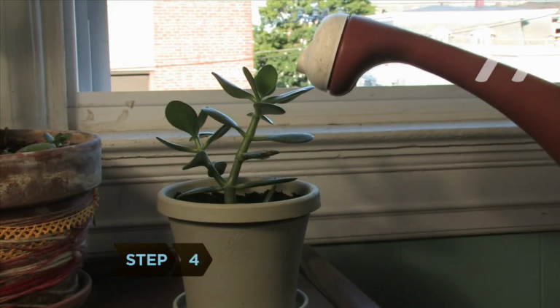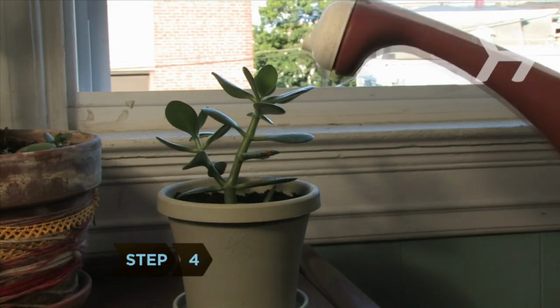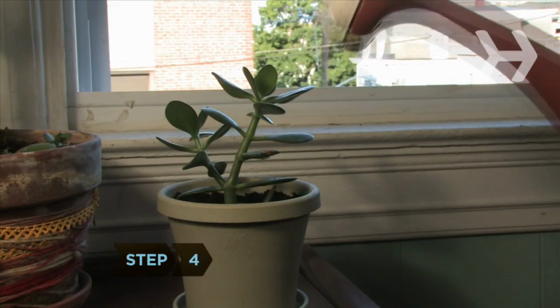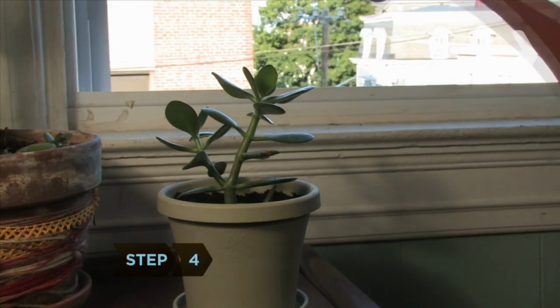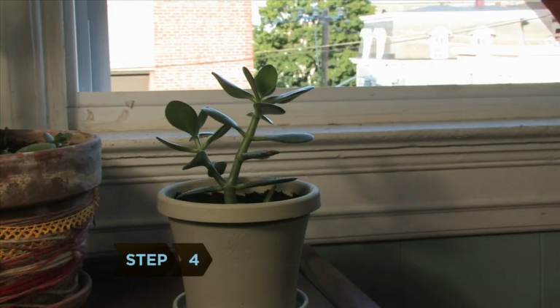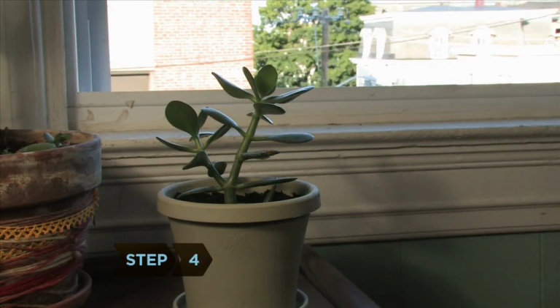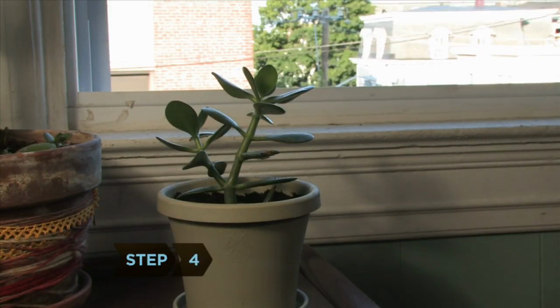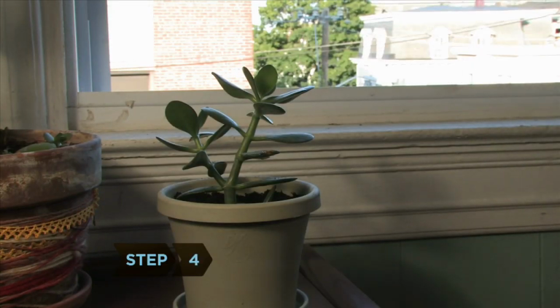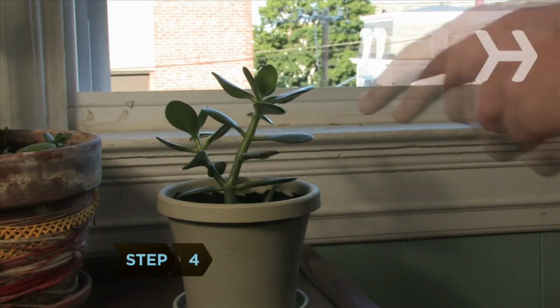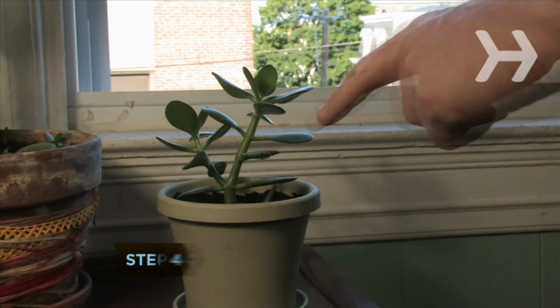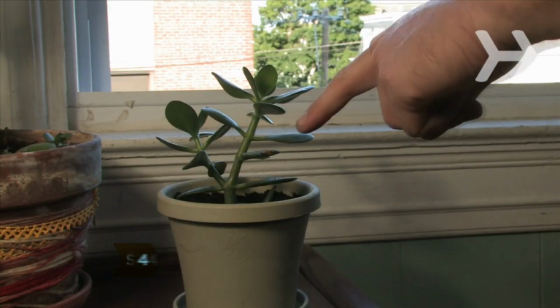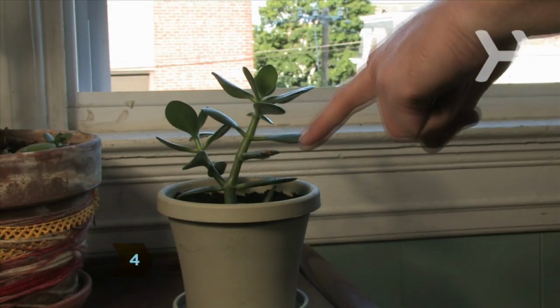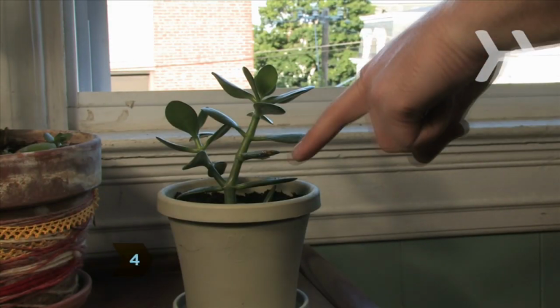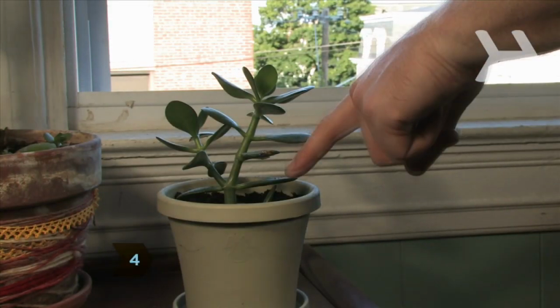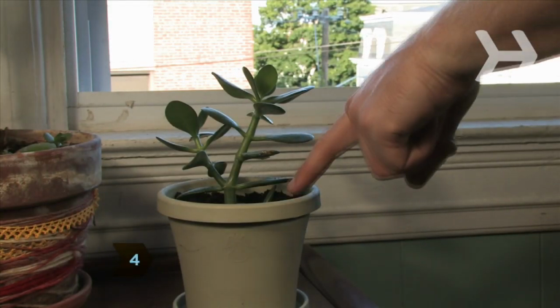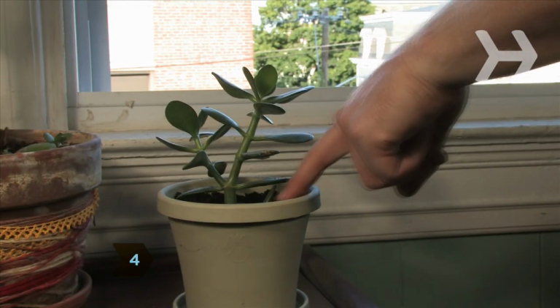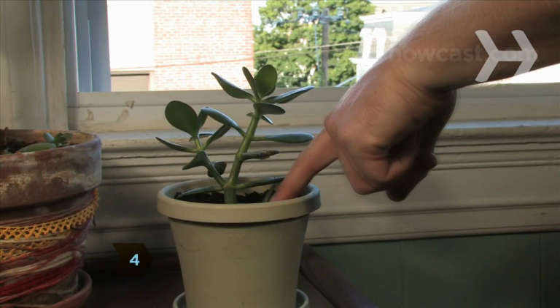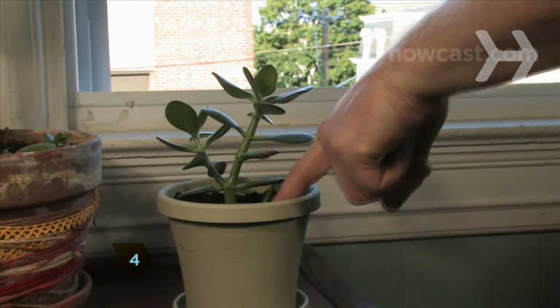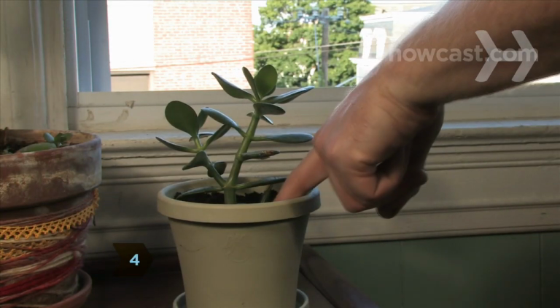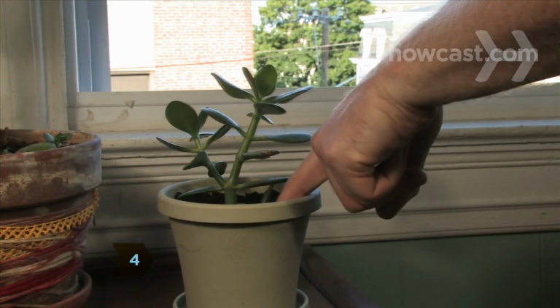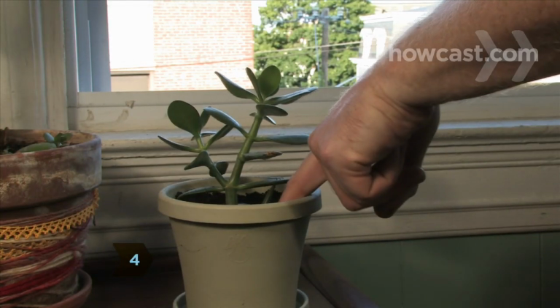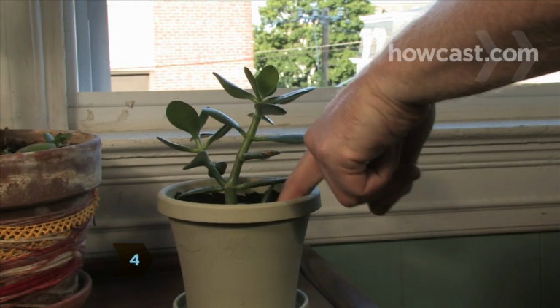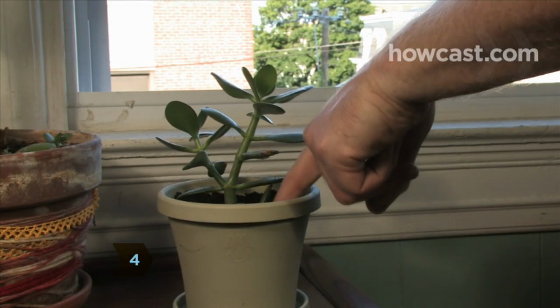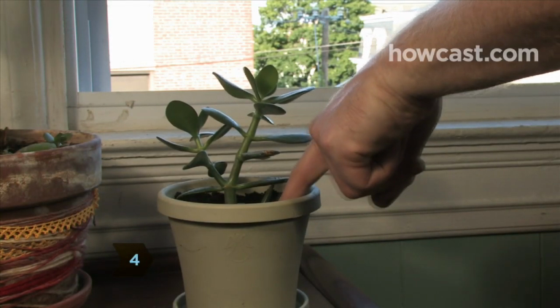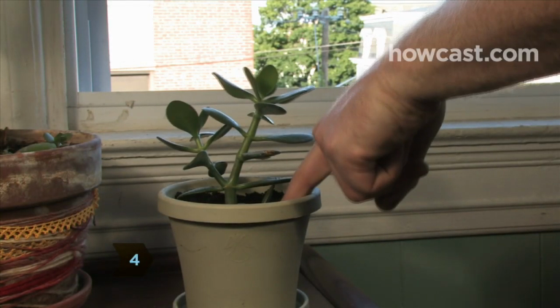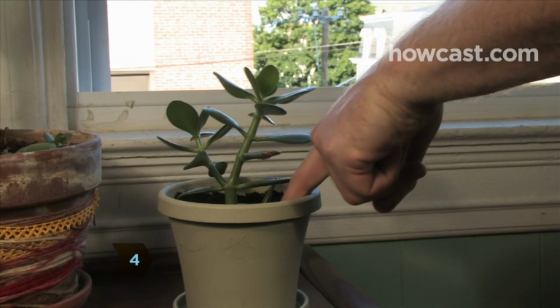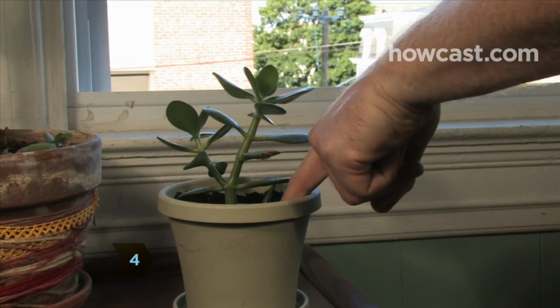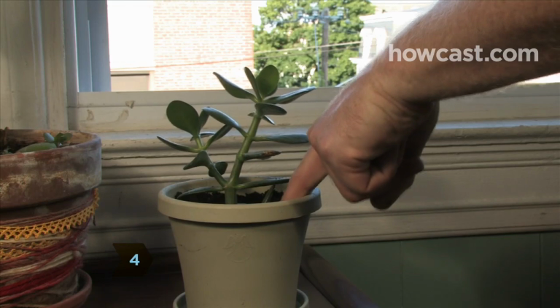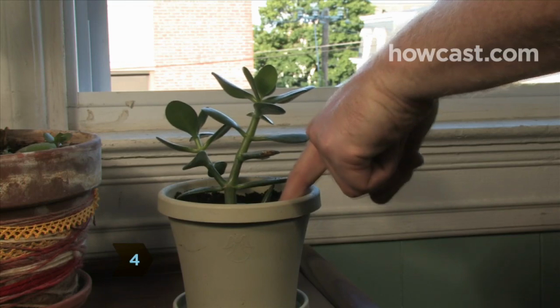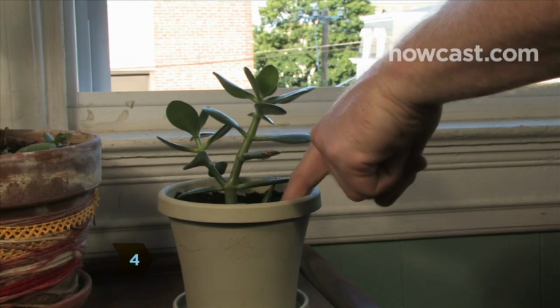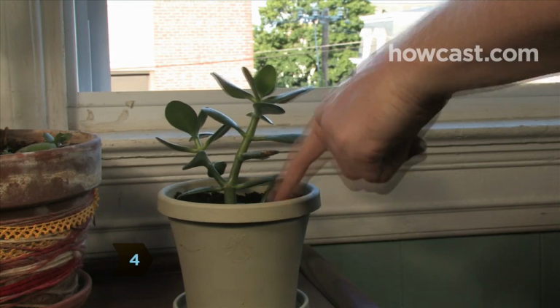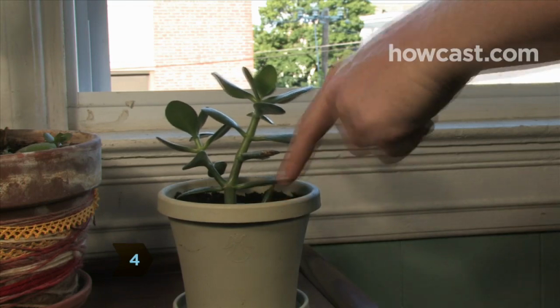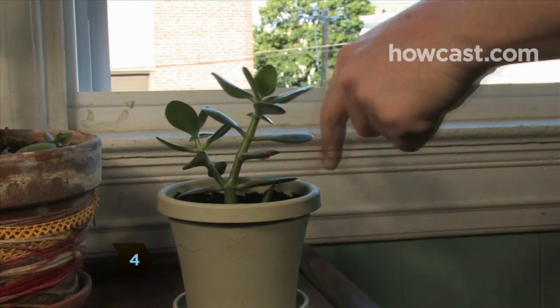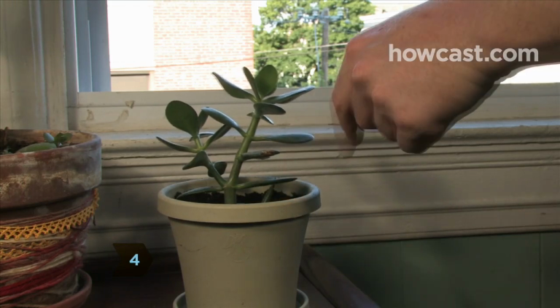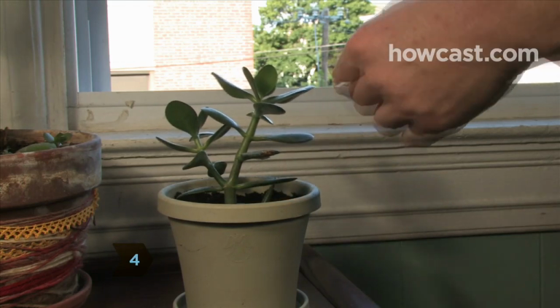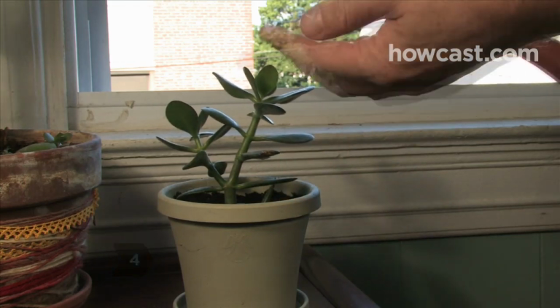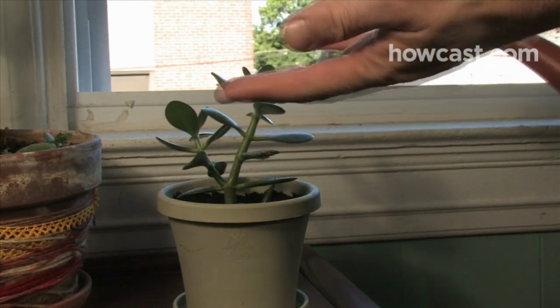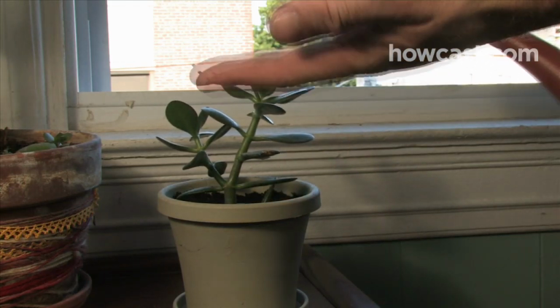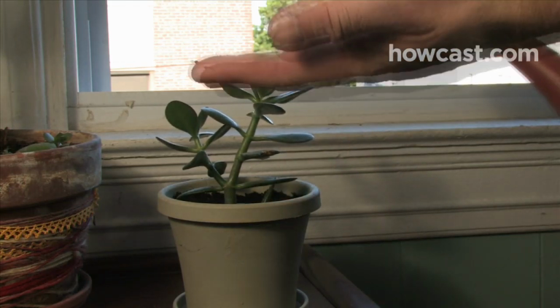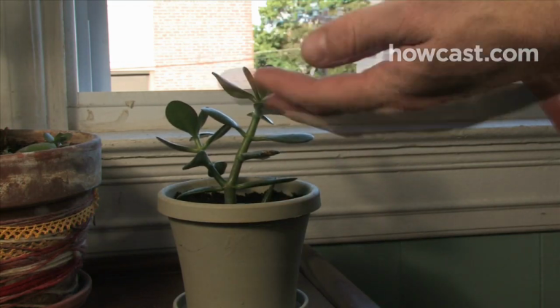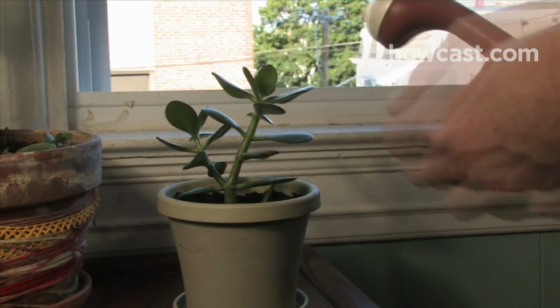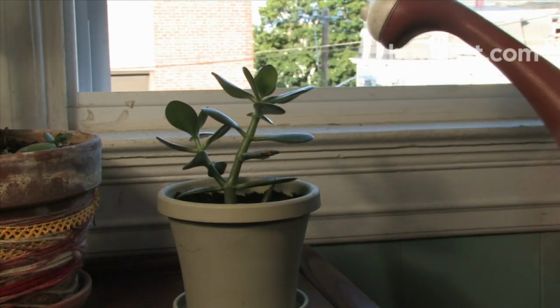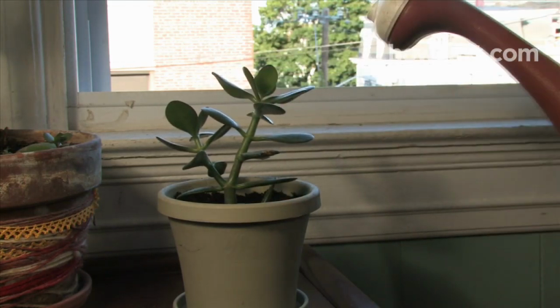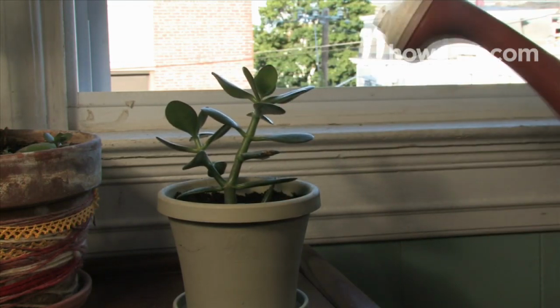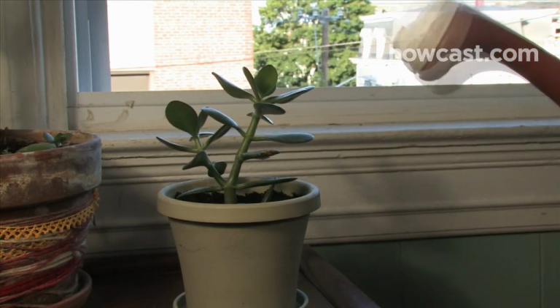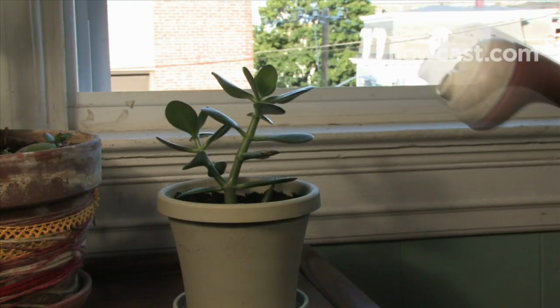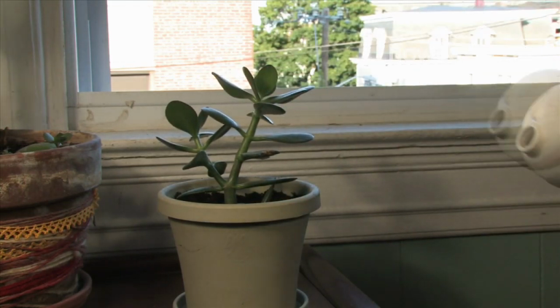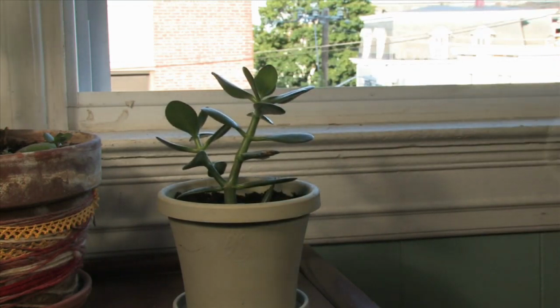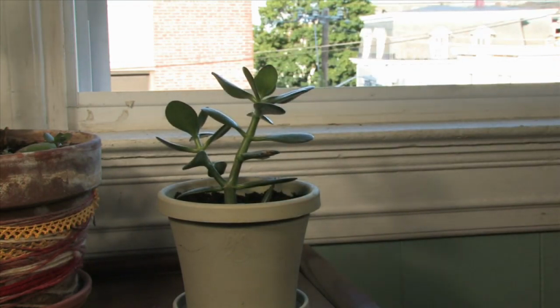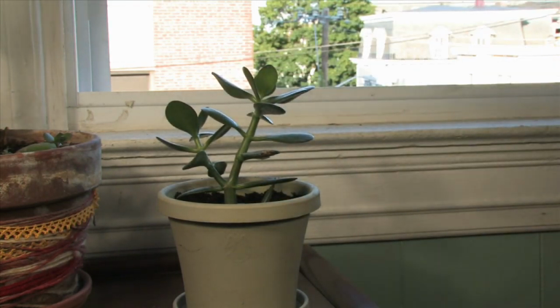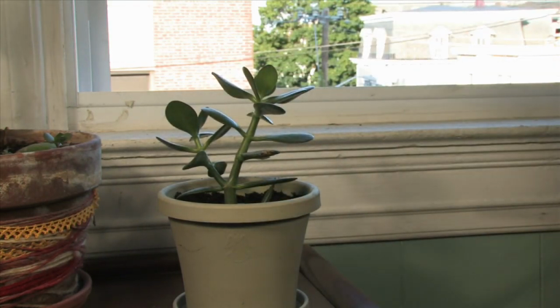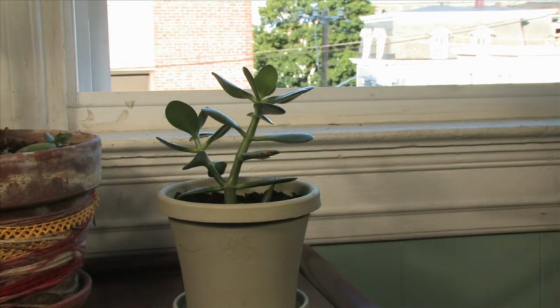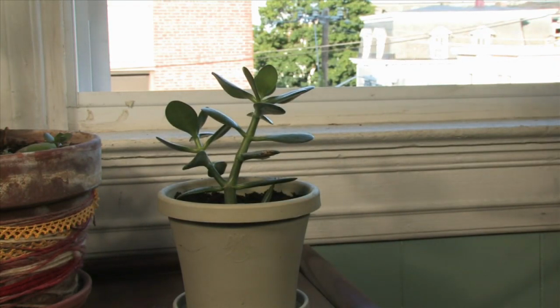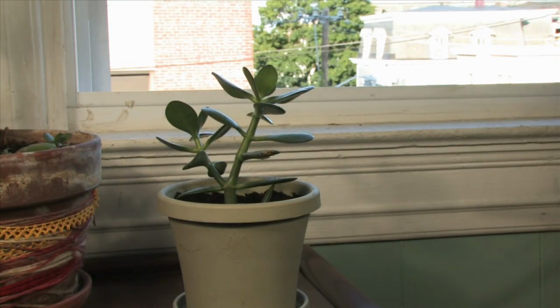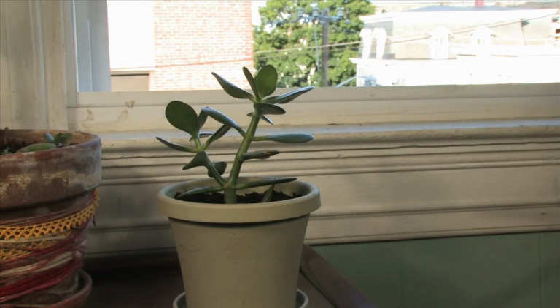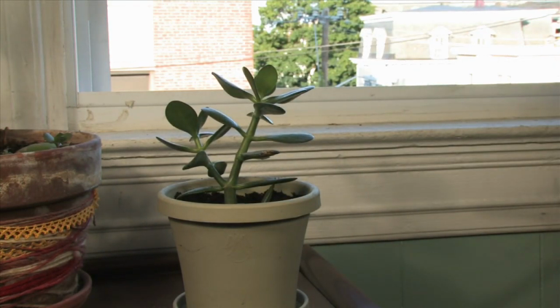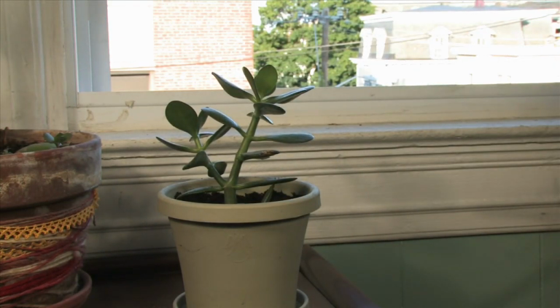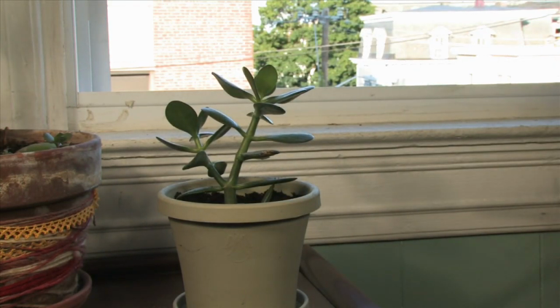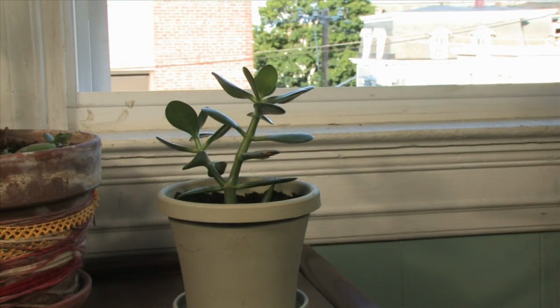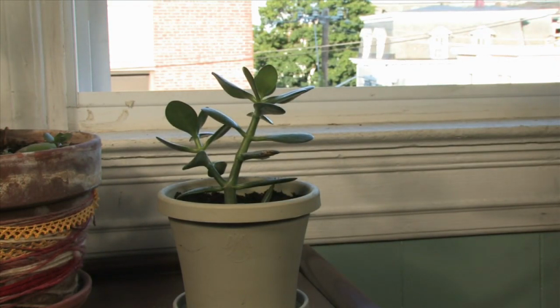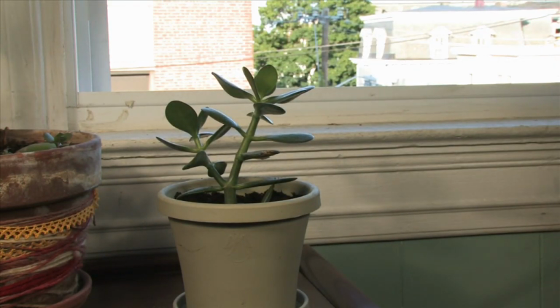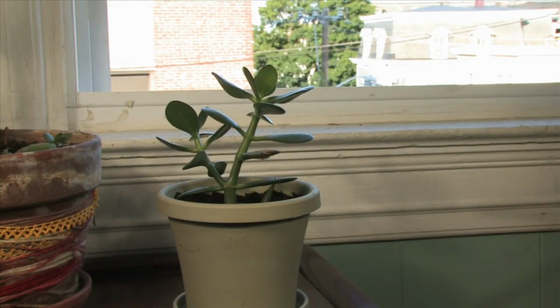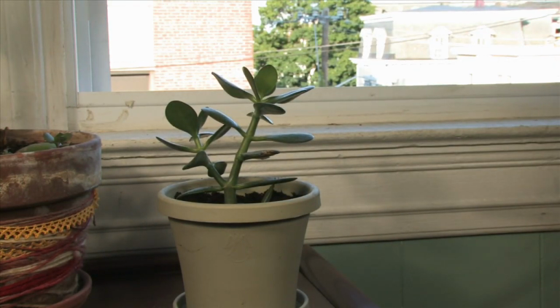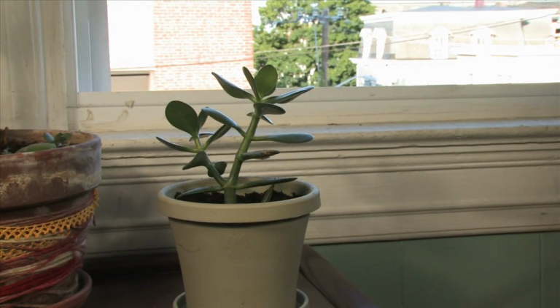Step 4. Poke the soil with your finger before watering. If it's moist, leave it alone. Overwatering is the number-one killer of houseplants.